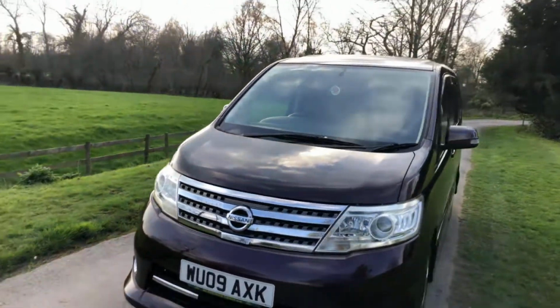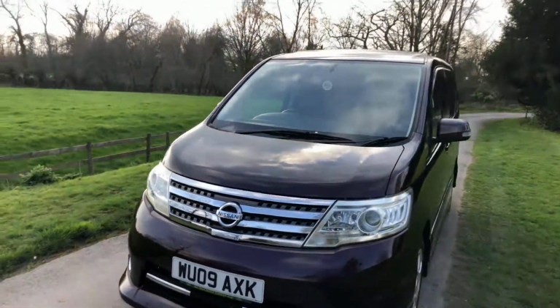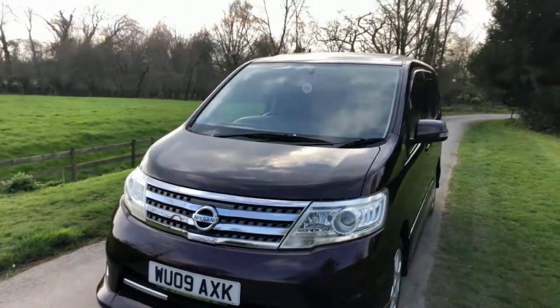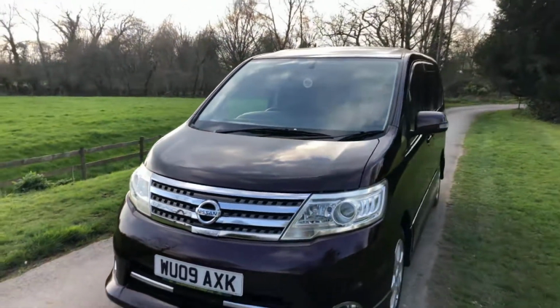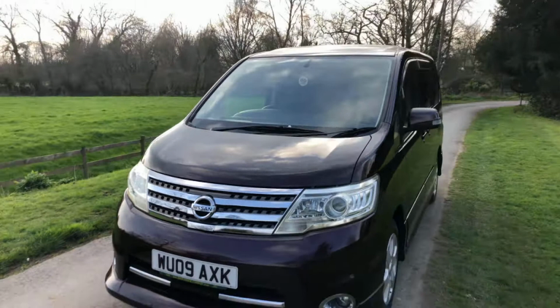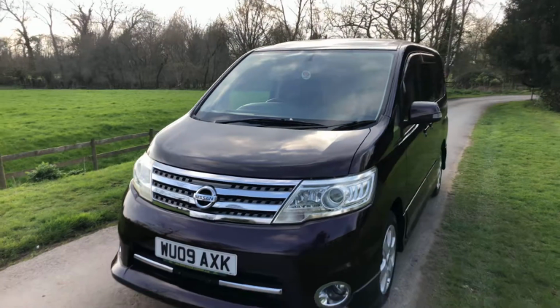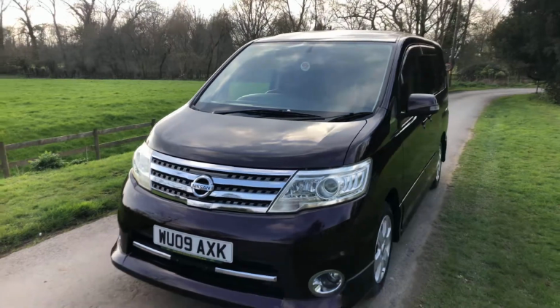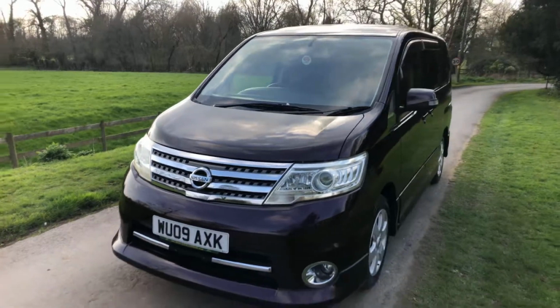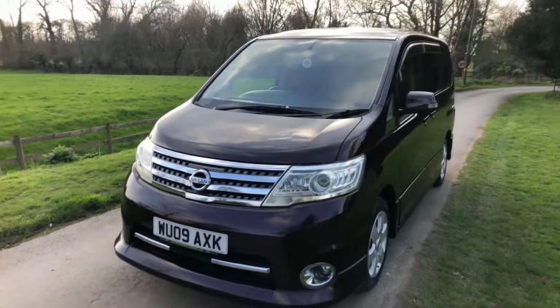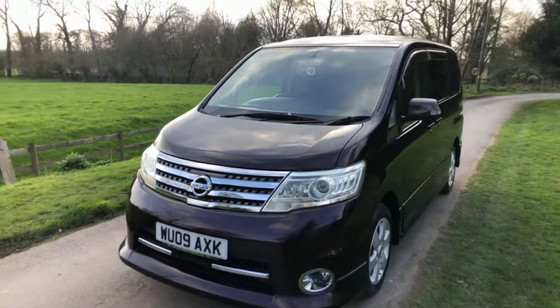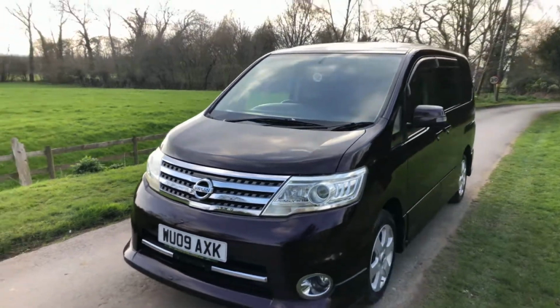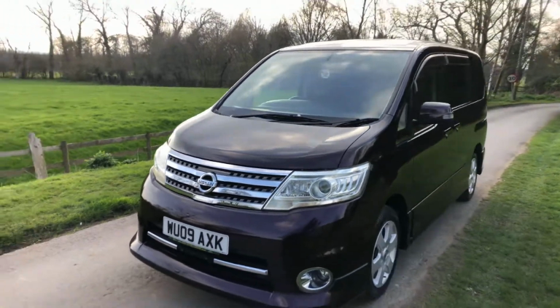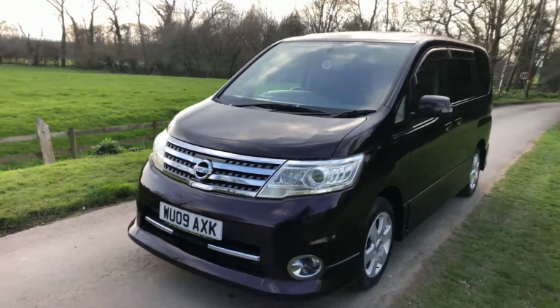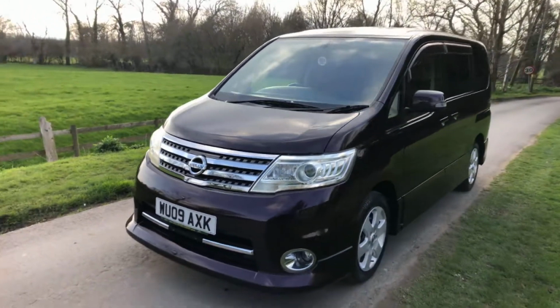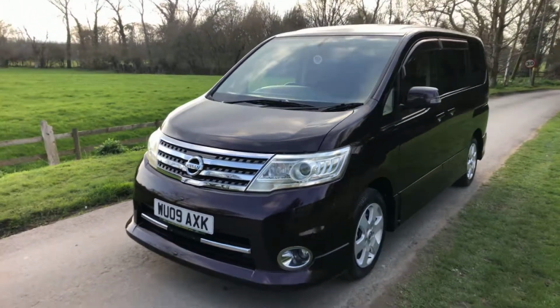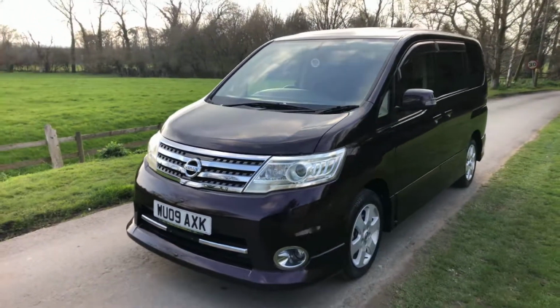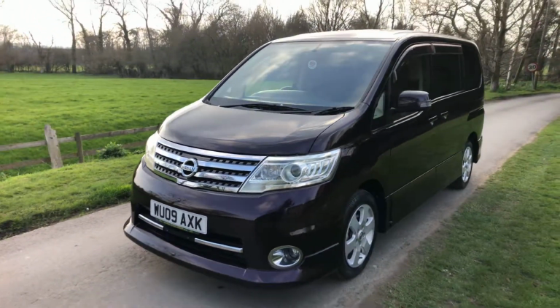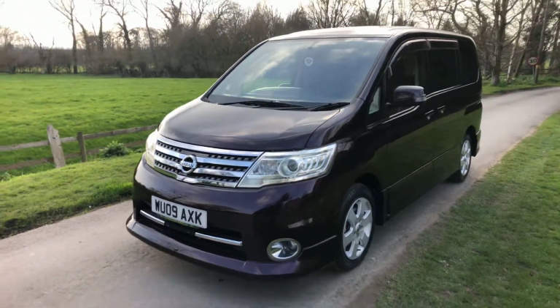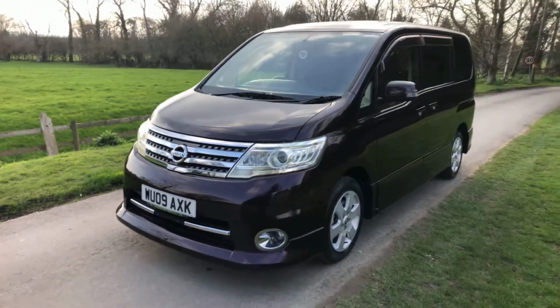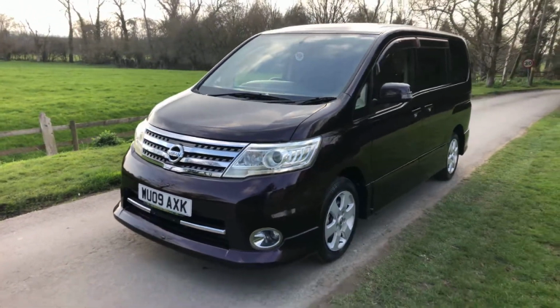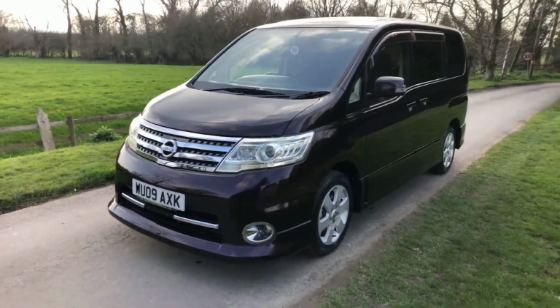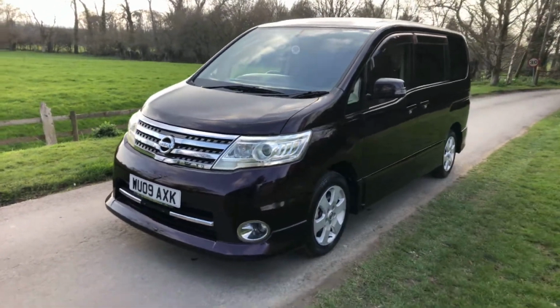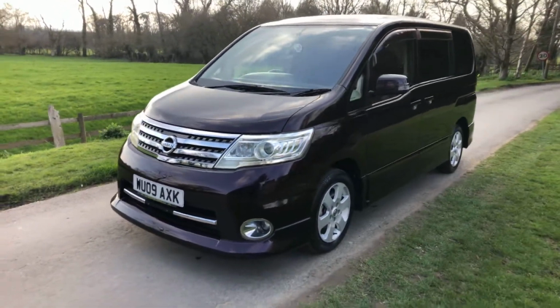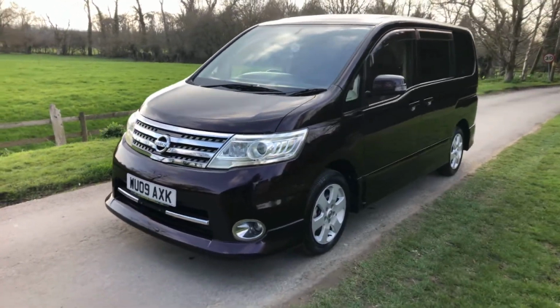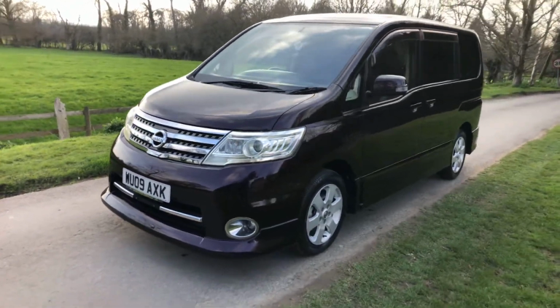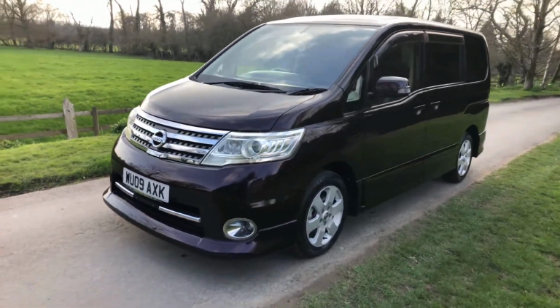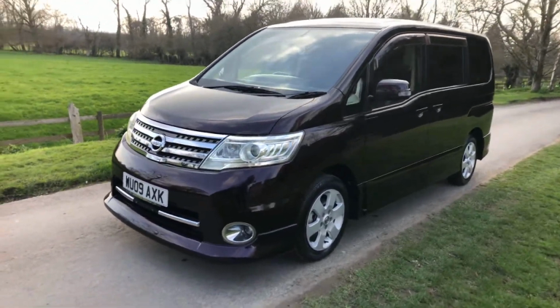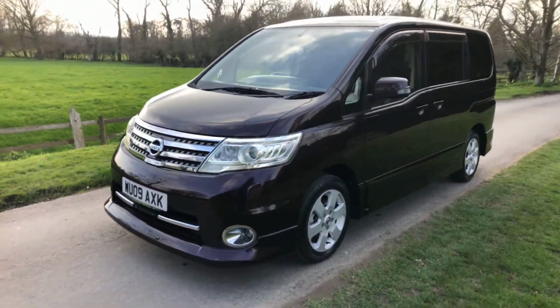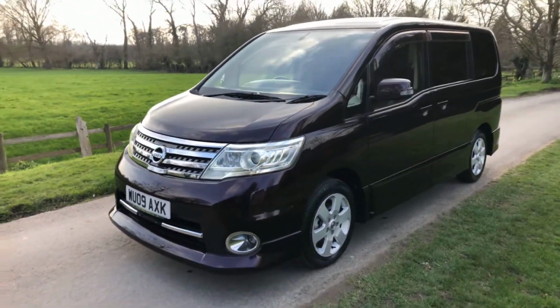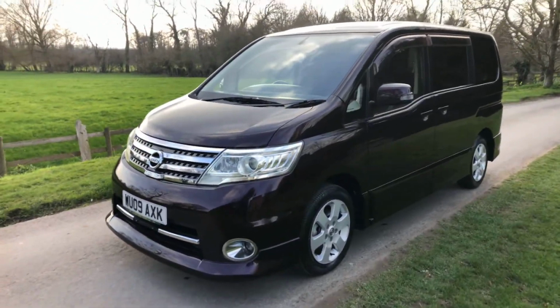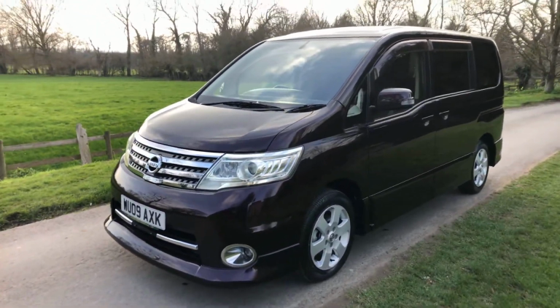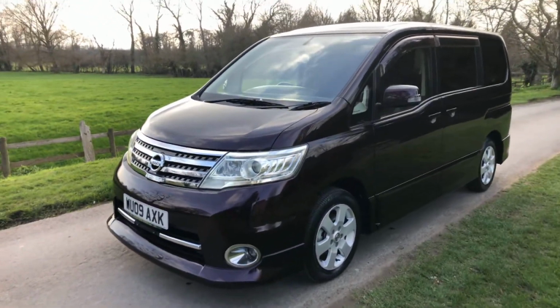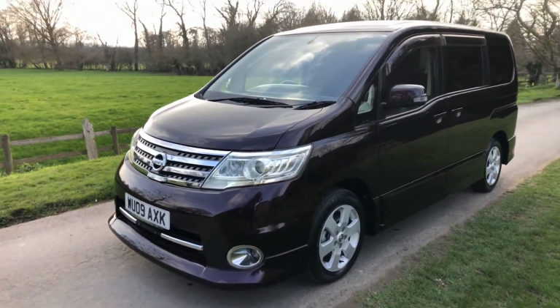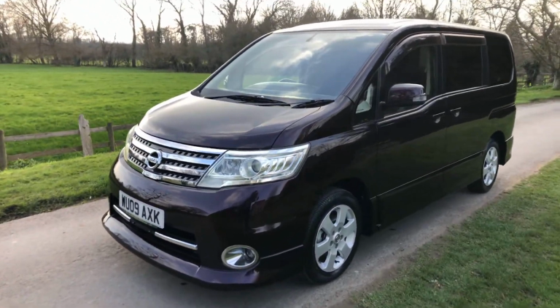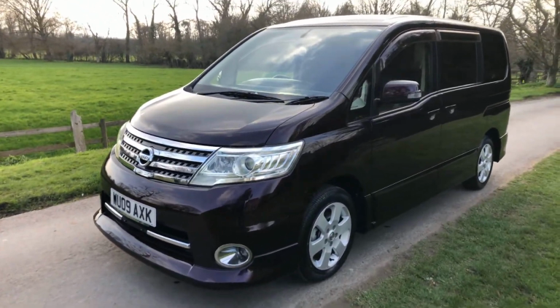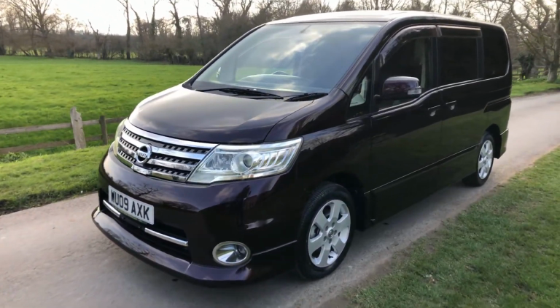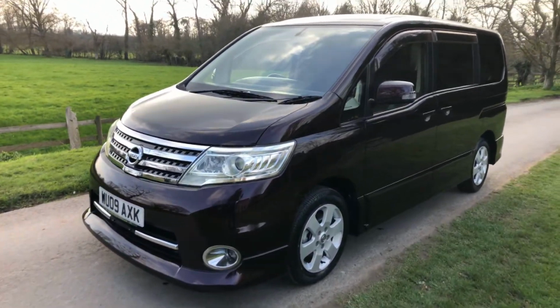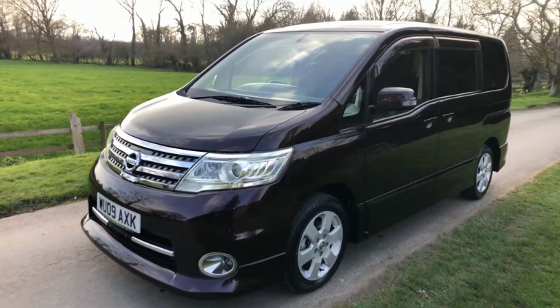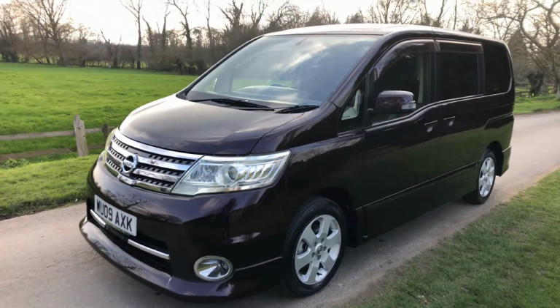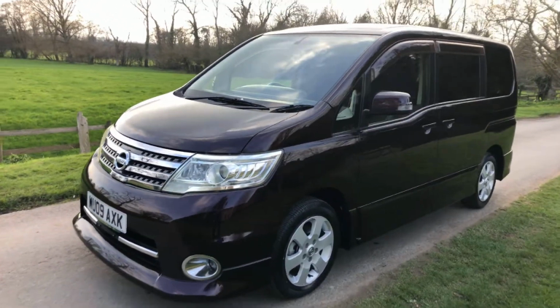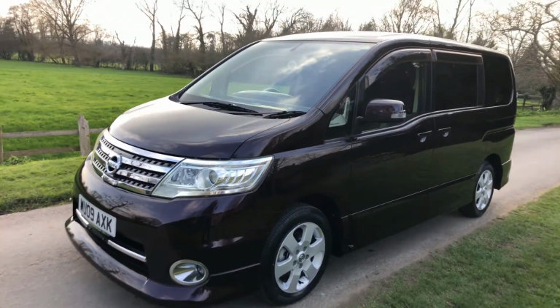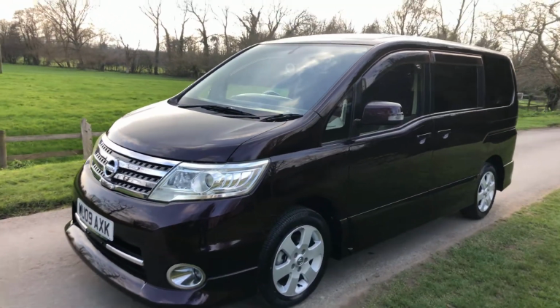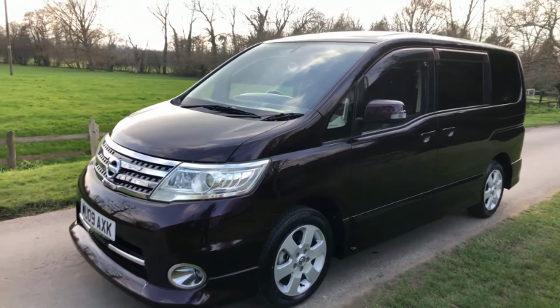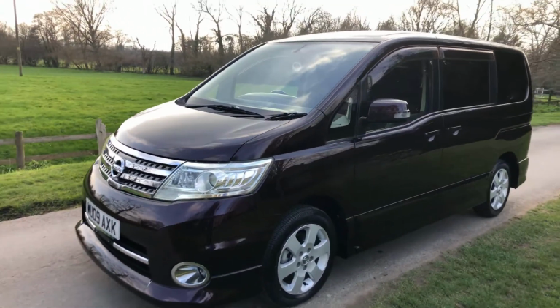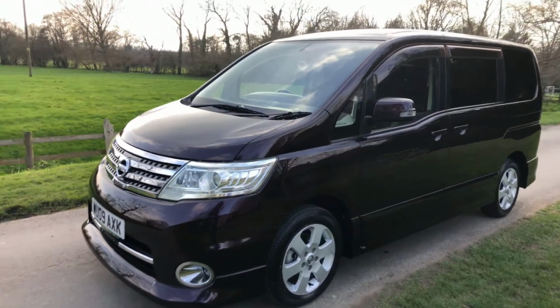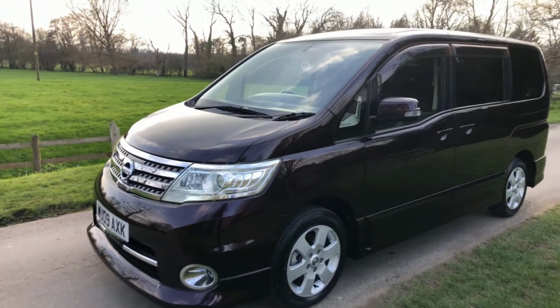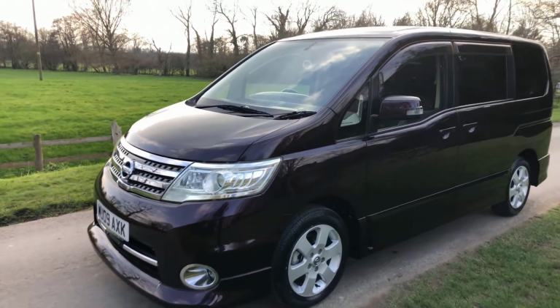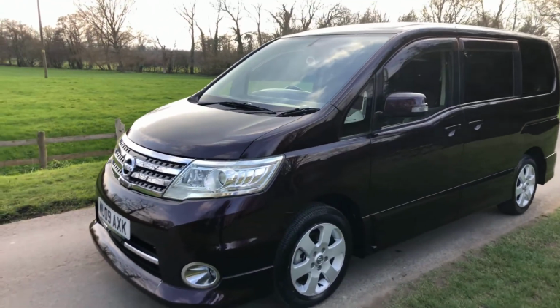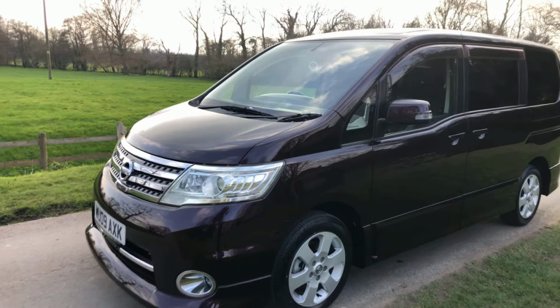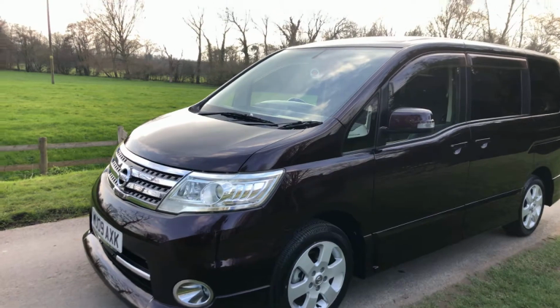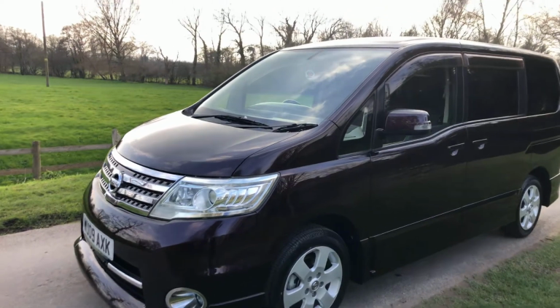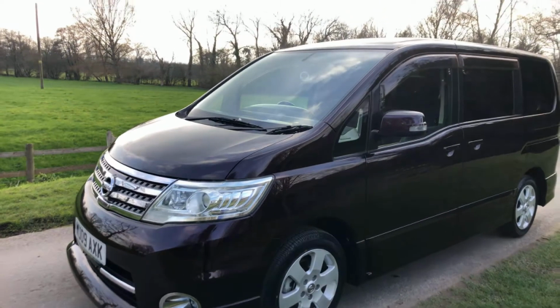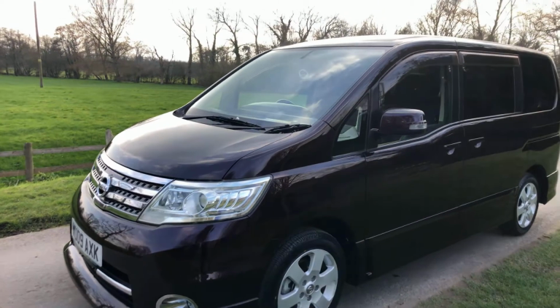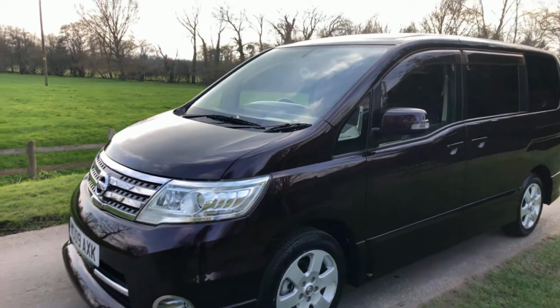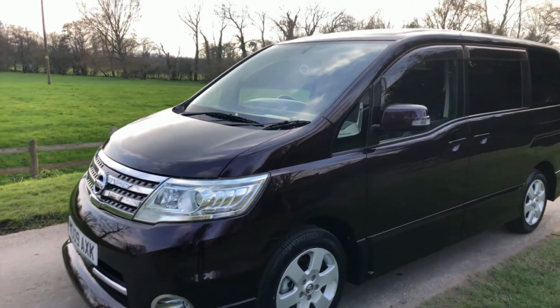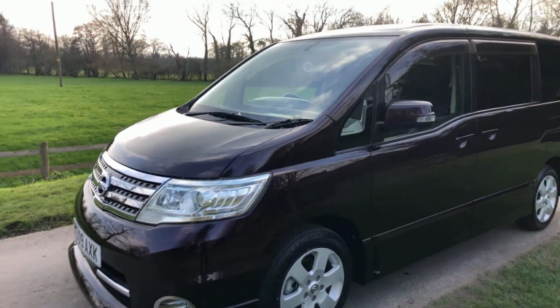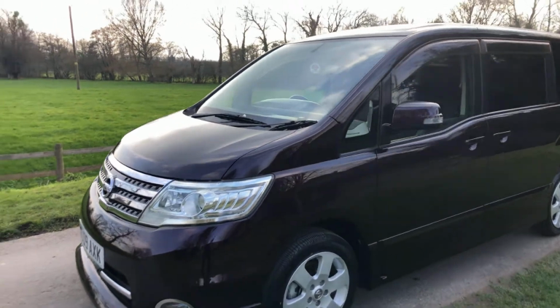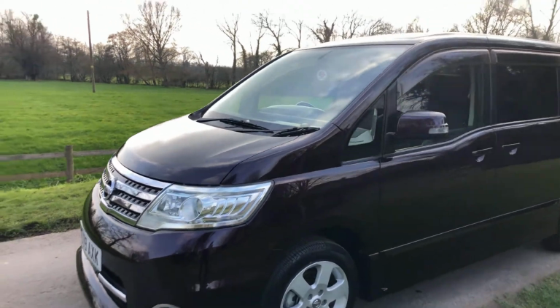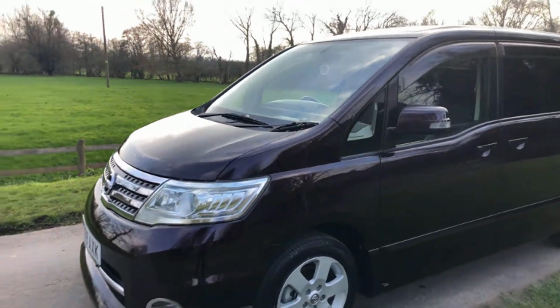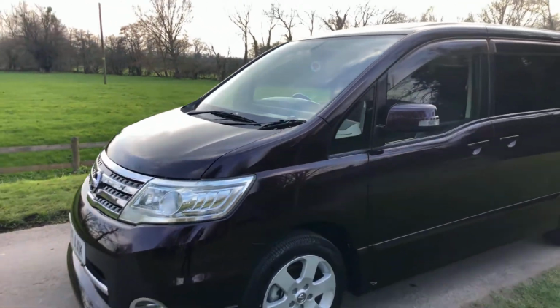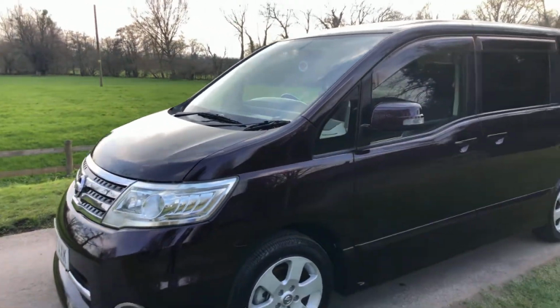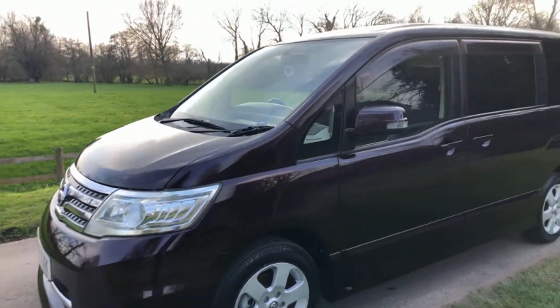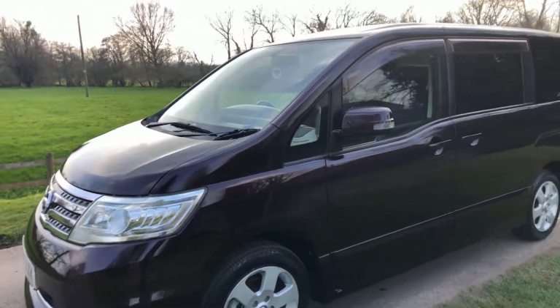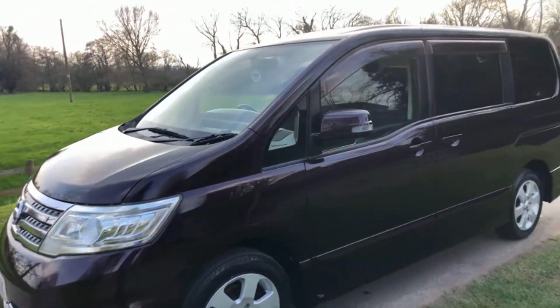The deep cassia red looks stunning — it's almost more purpley than red, but the condition of it is outstanding. Fitted with the aero kit.